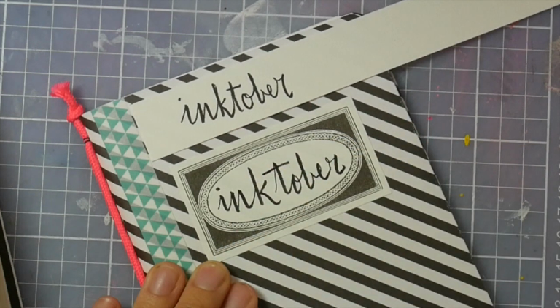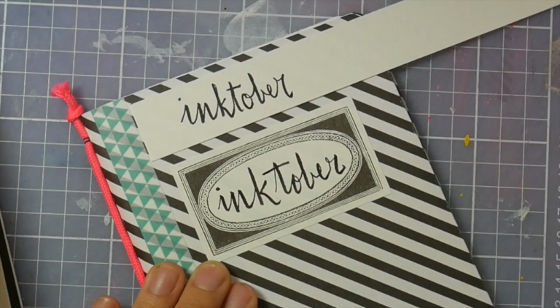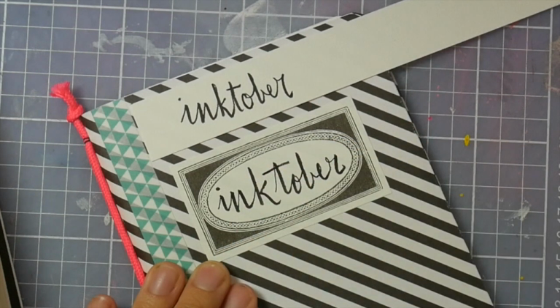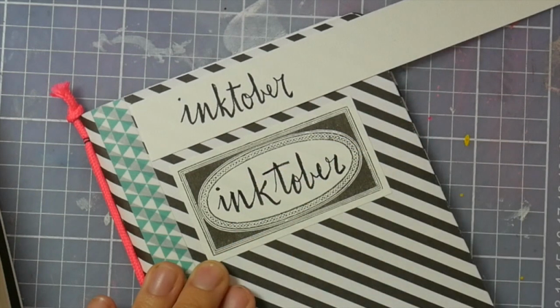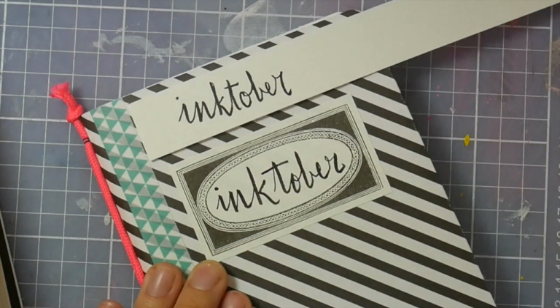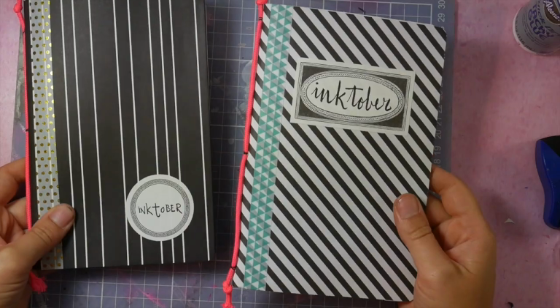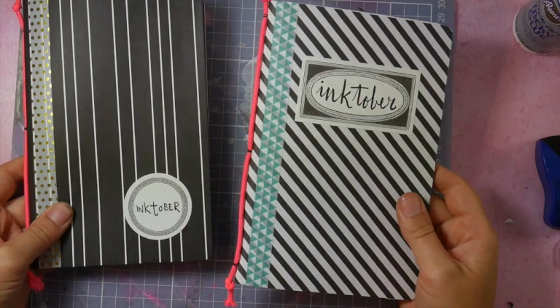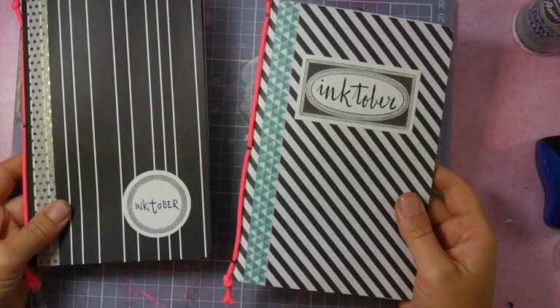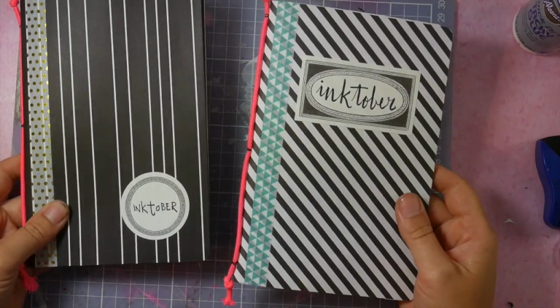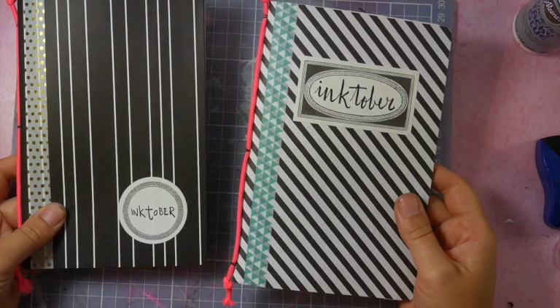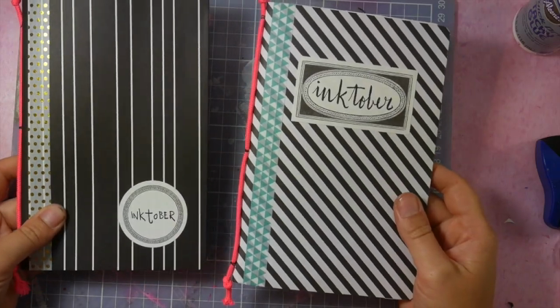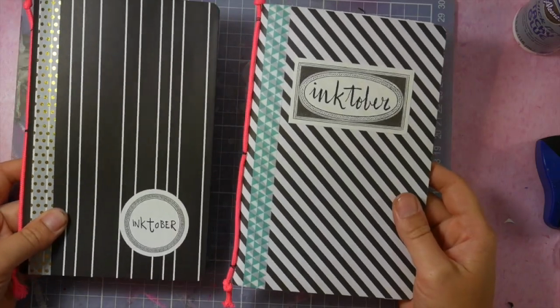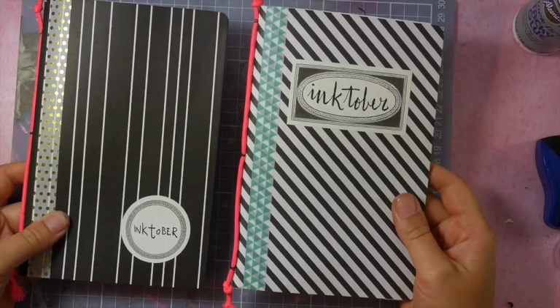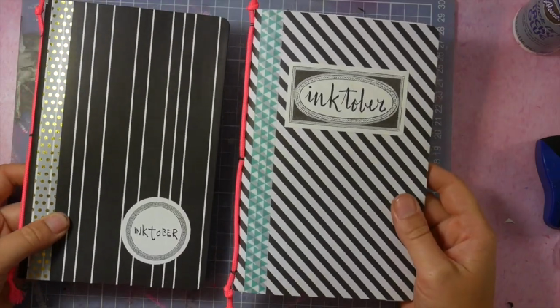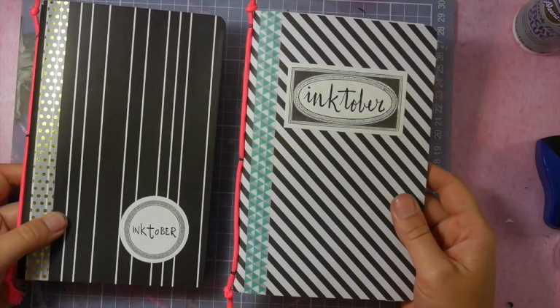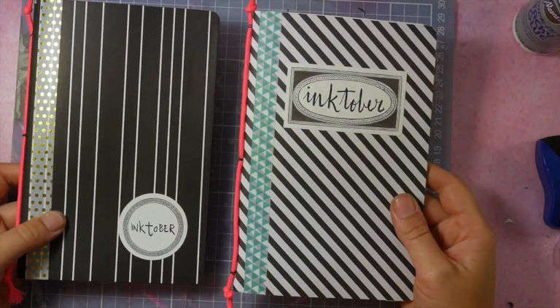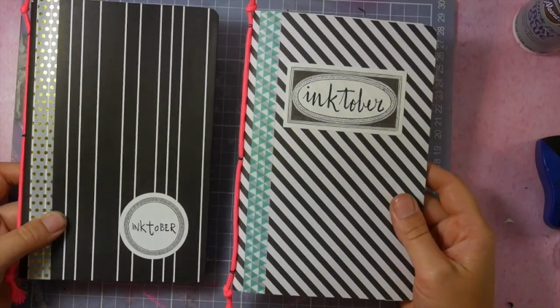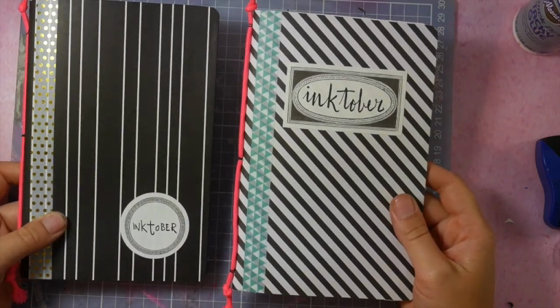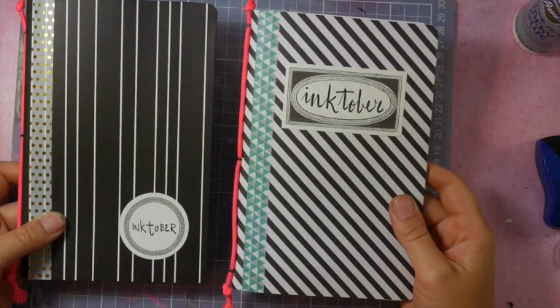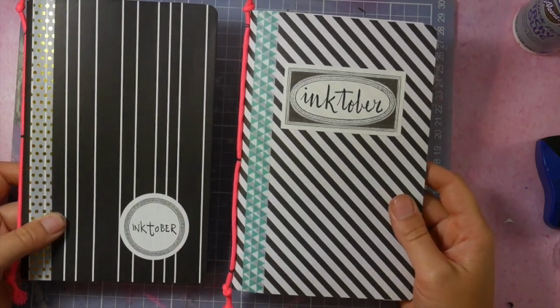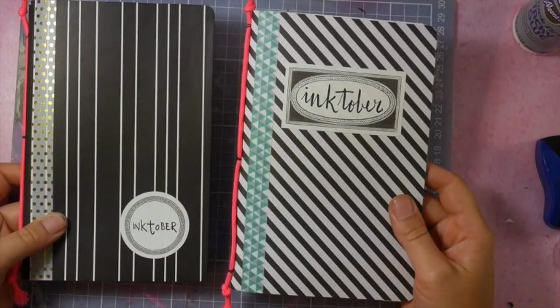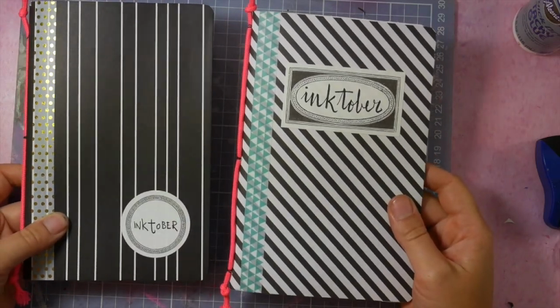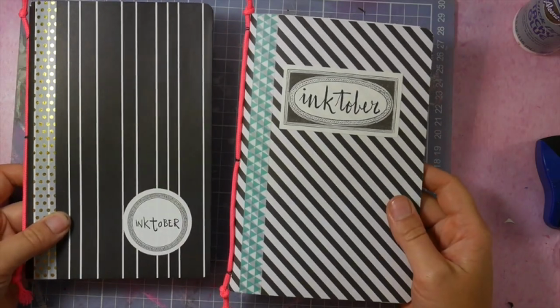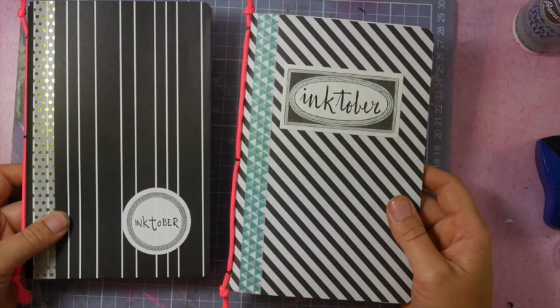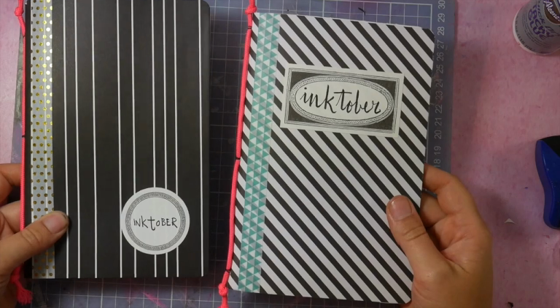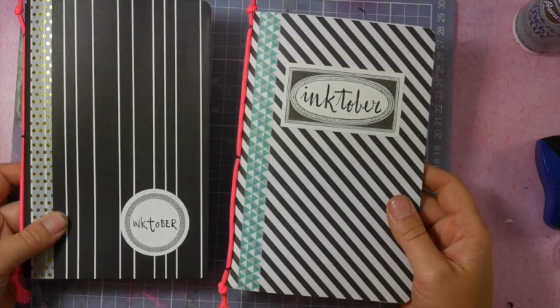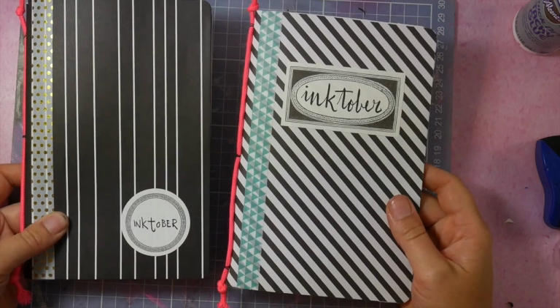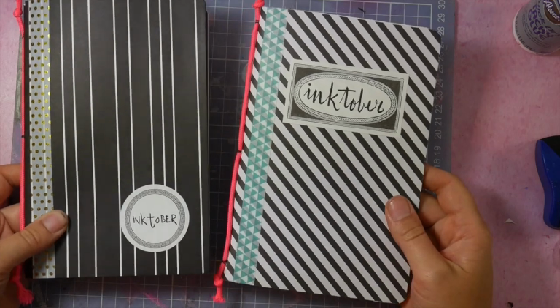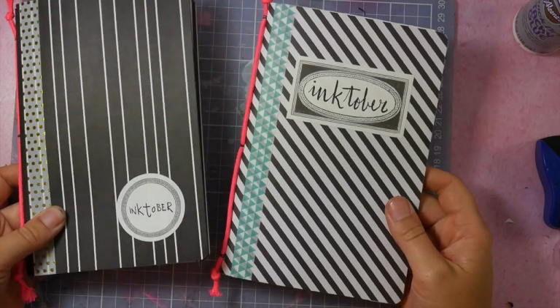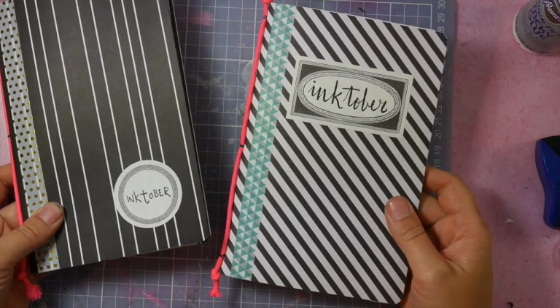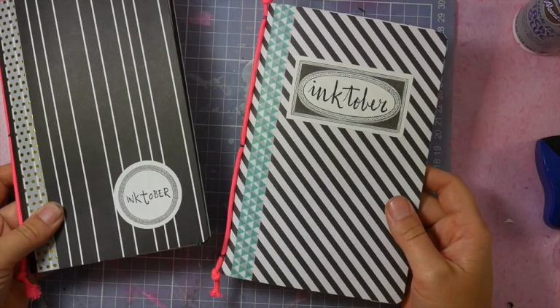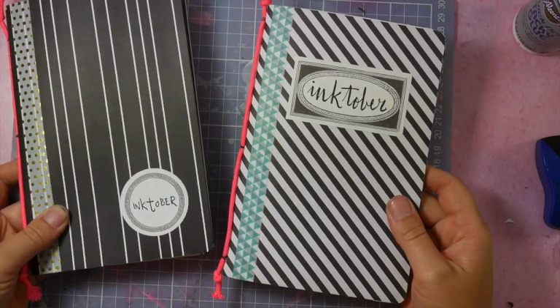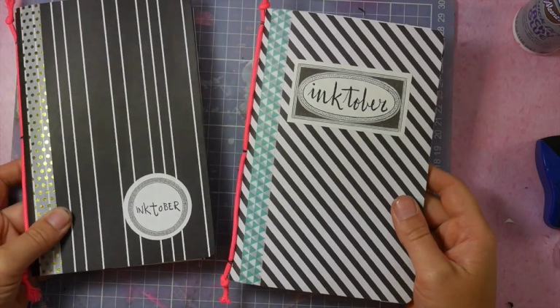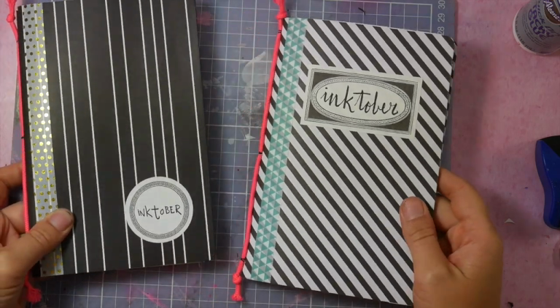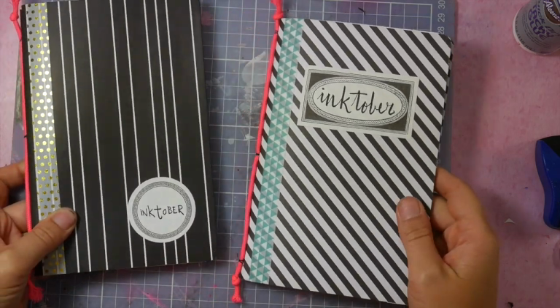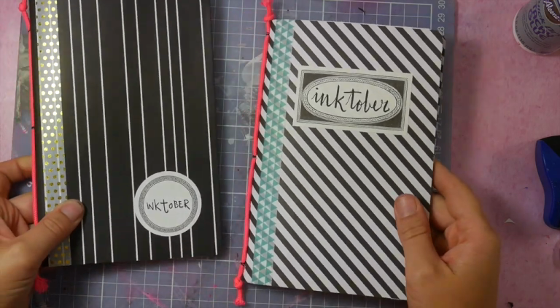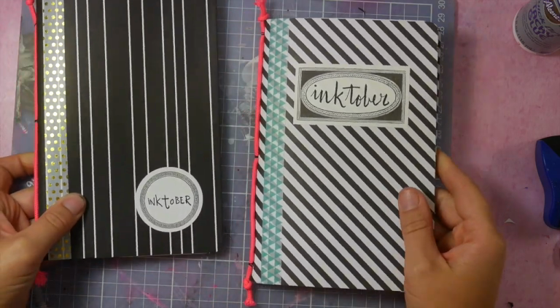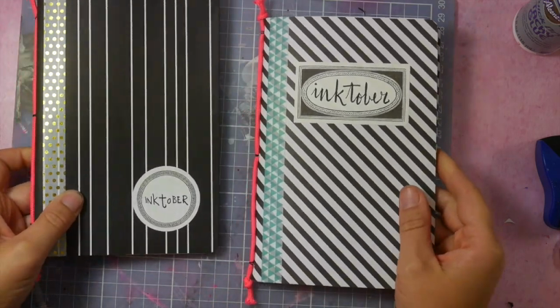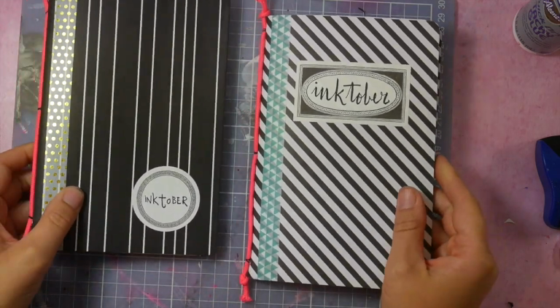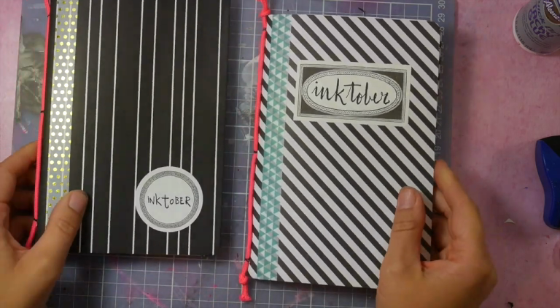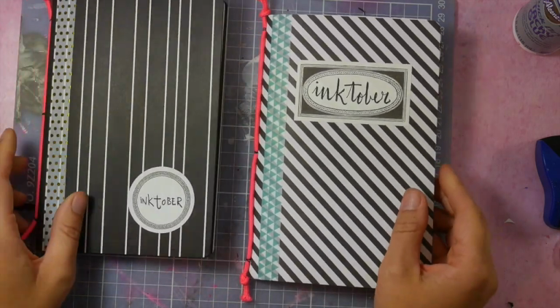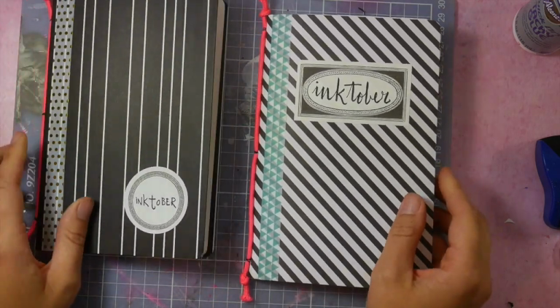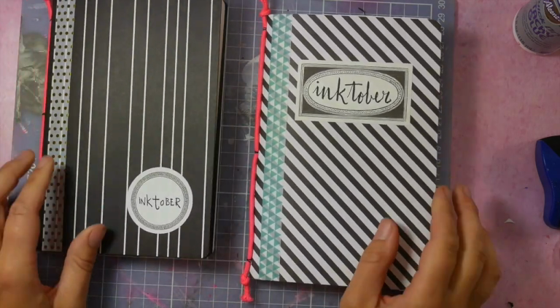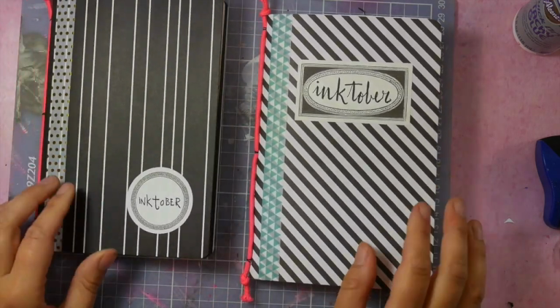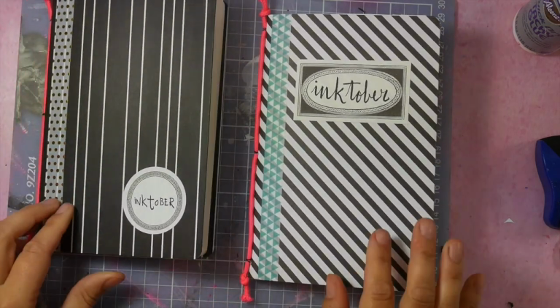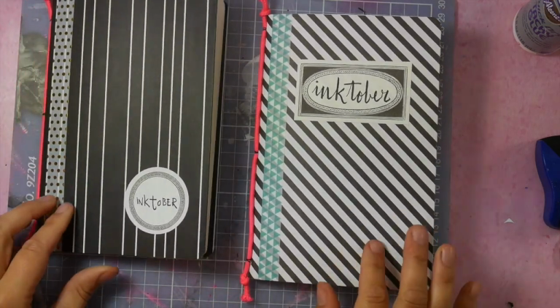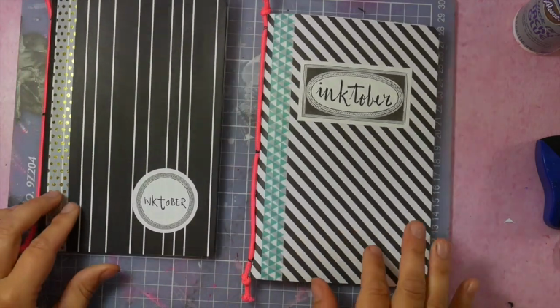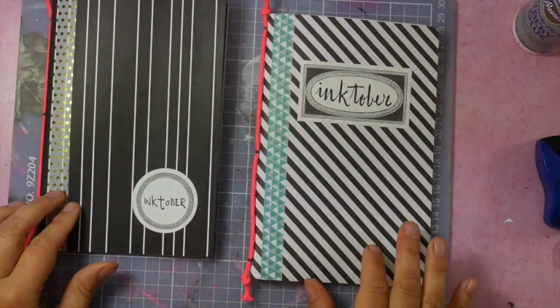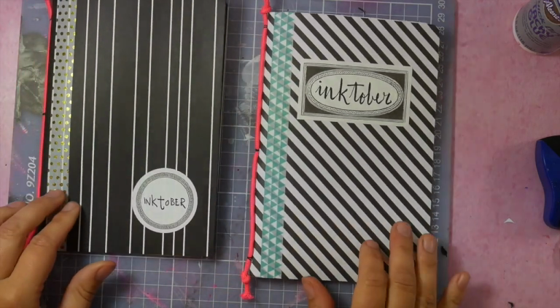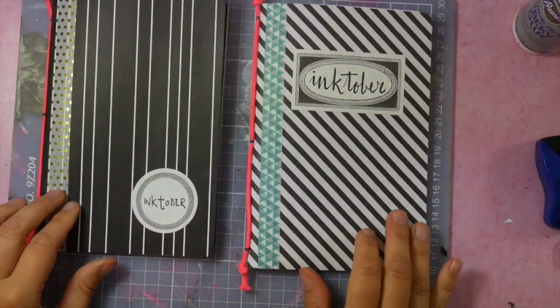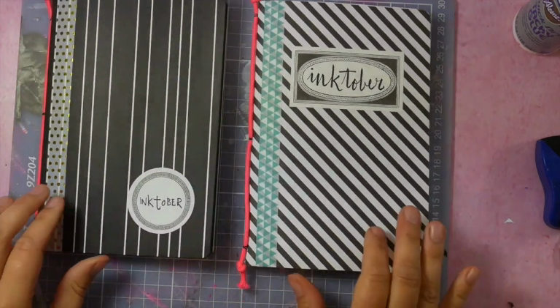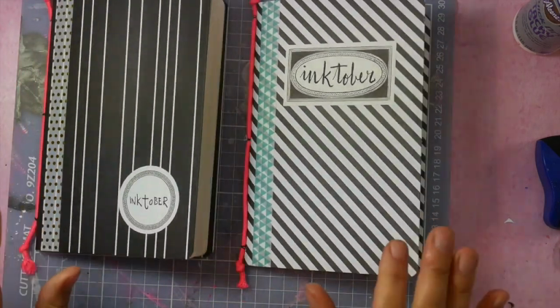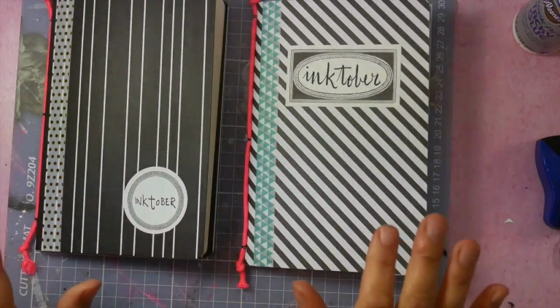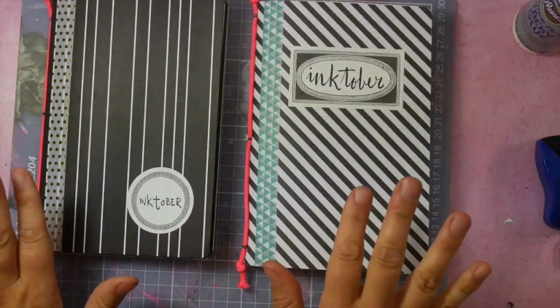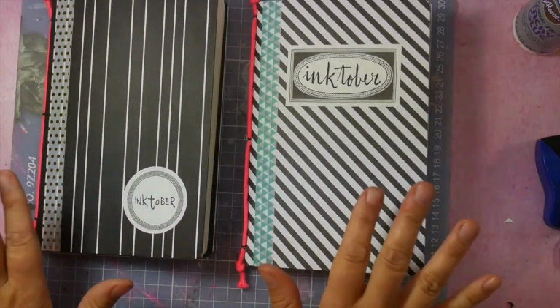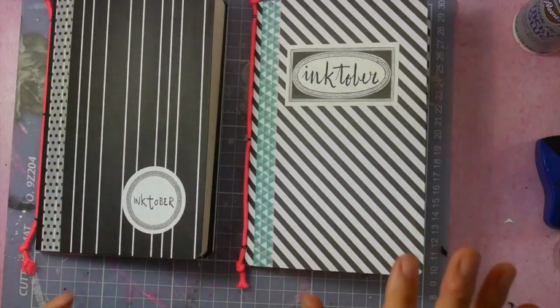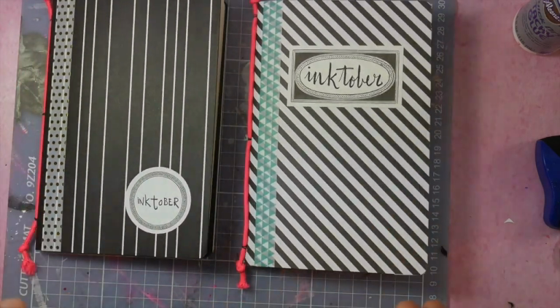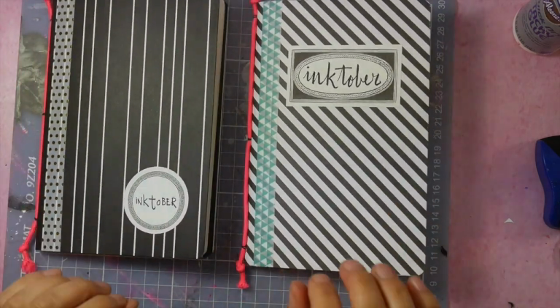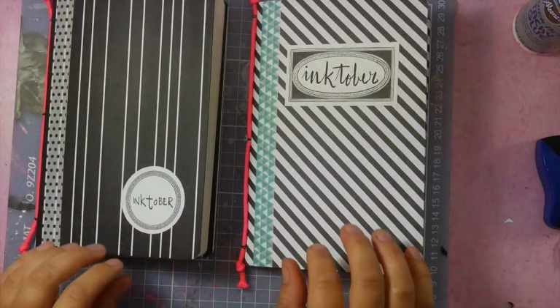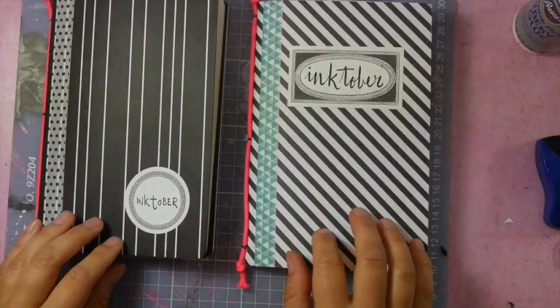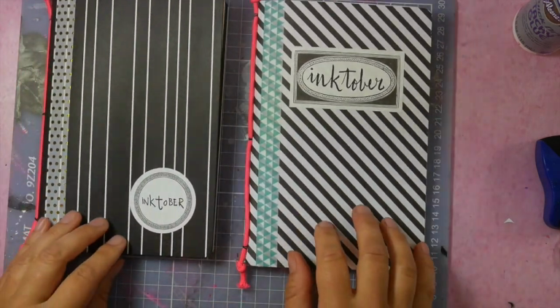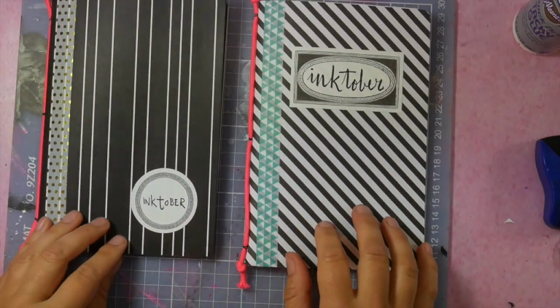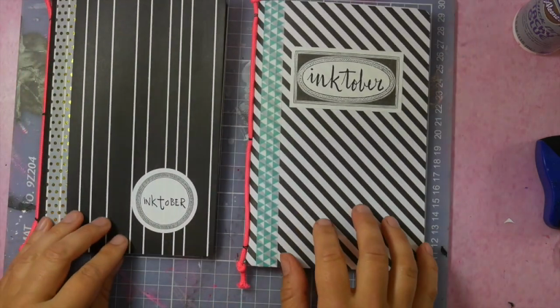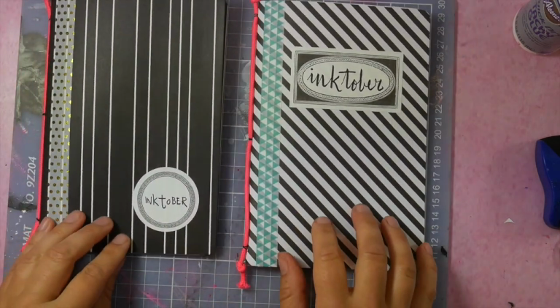Here are two fun jotter journals — for me and my daughter Mathilde, for Inktober 2017.